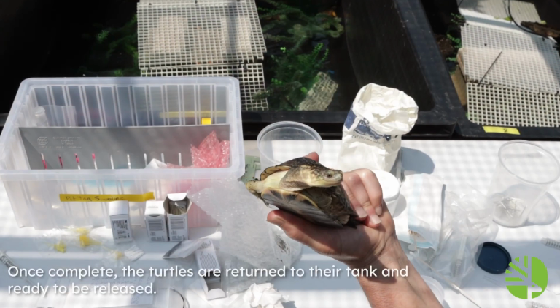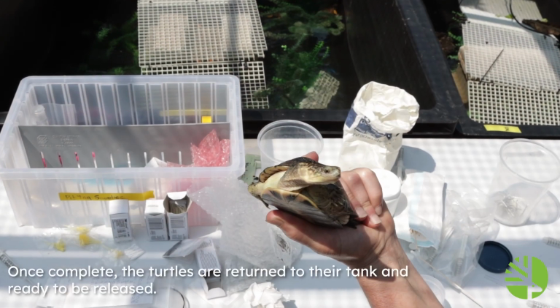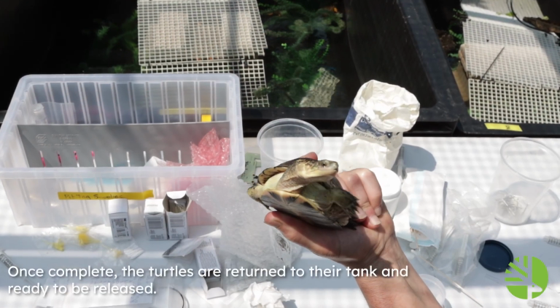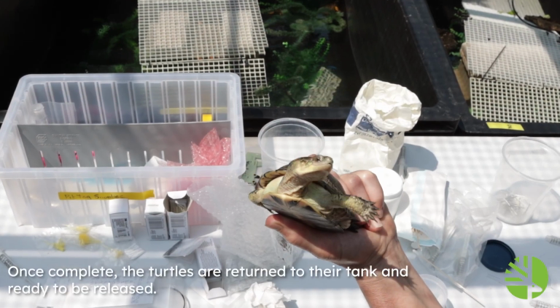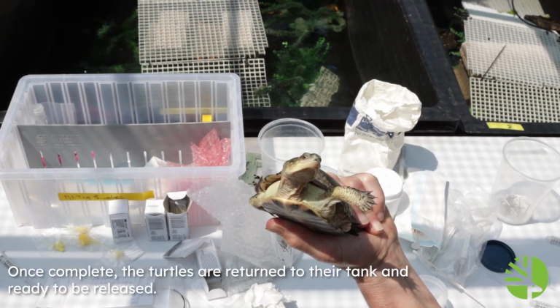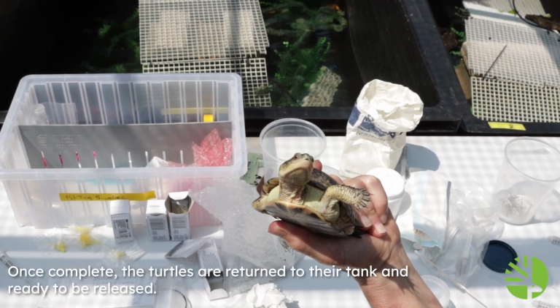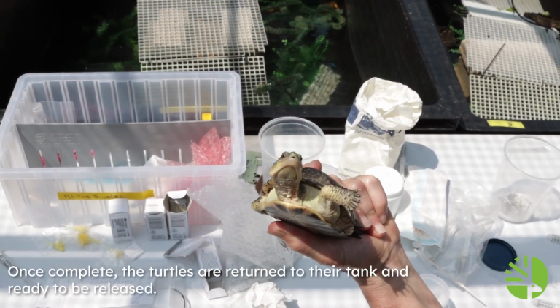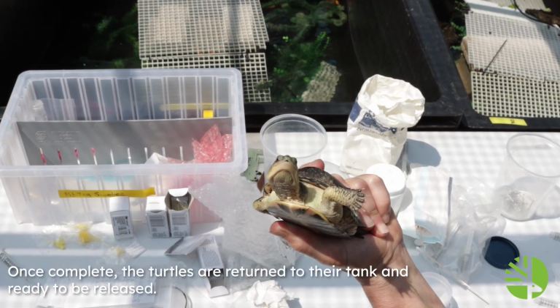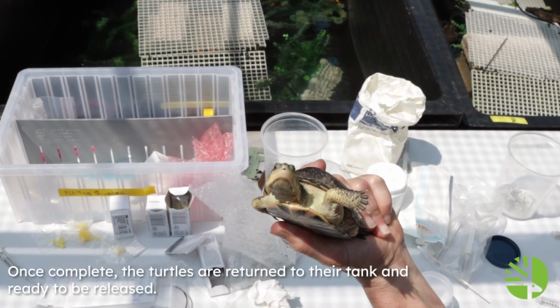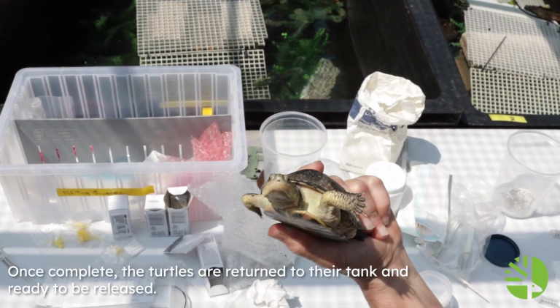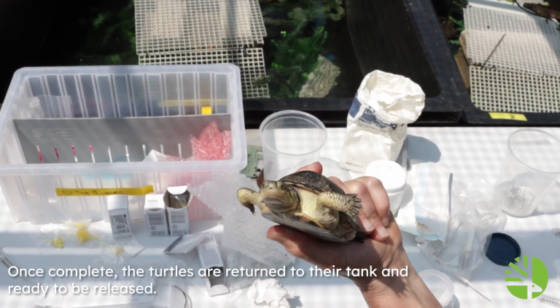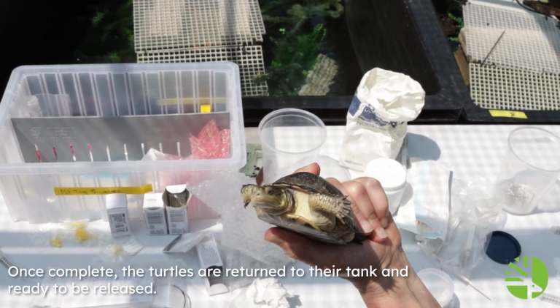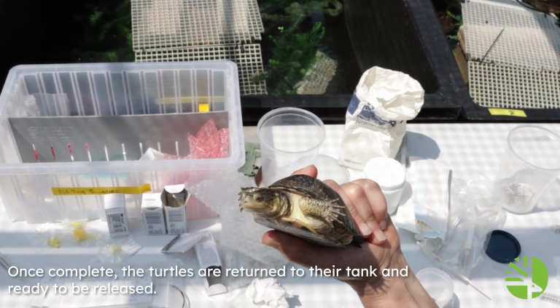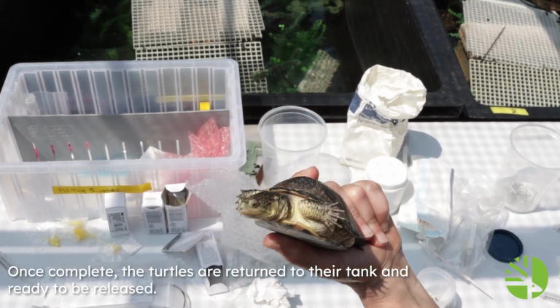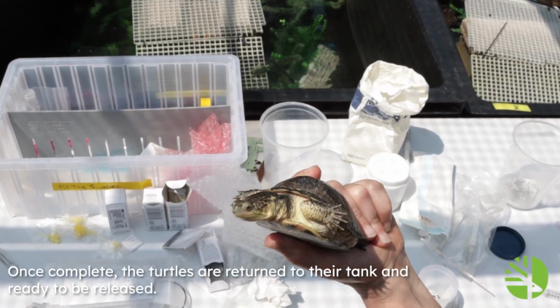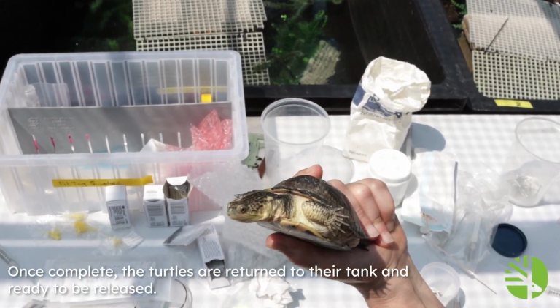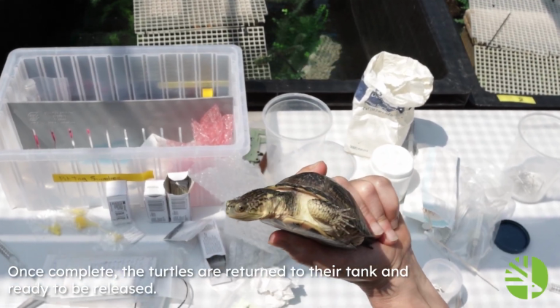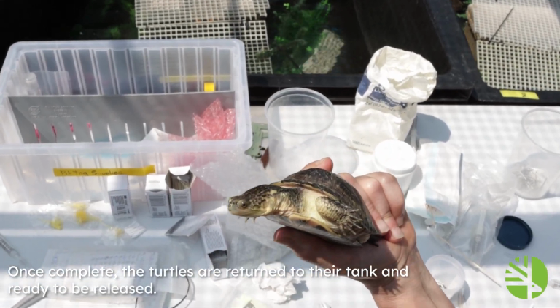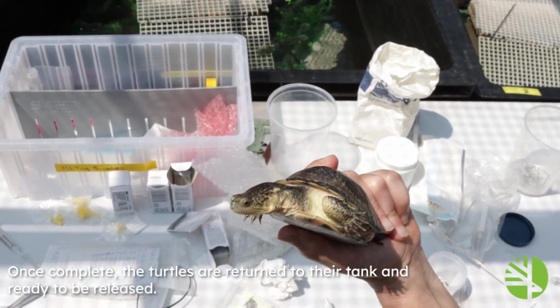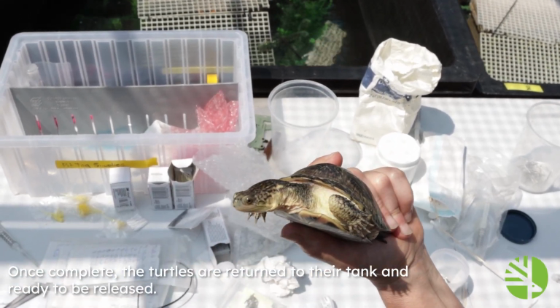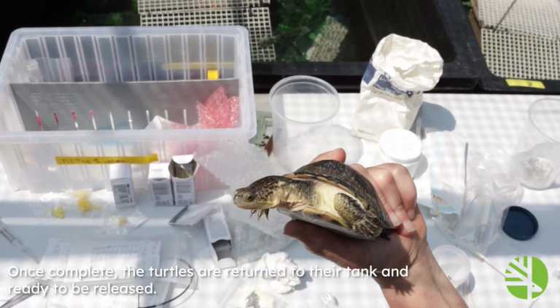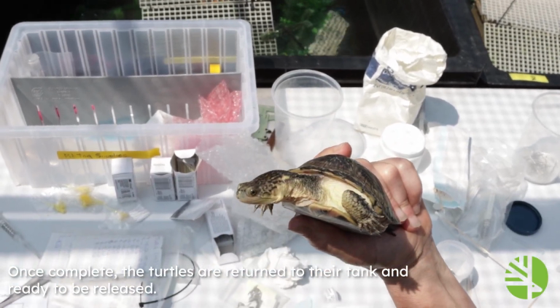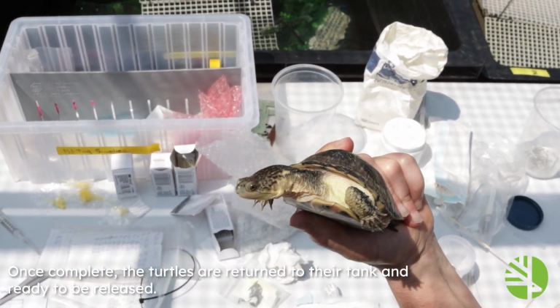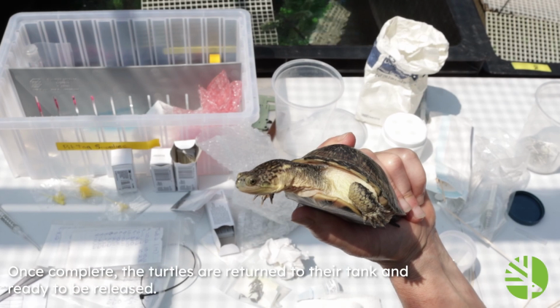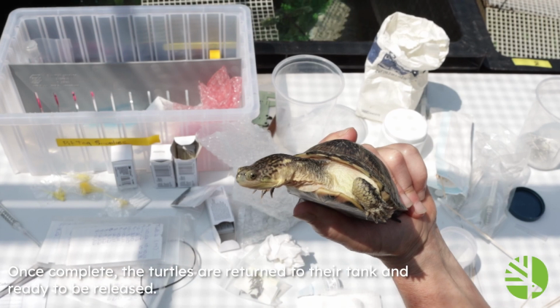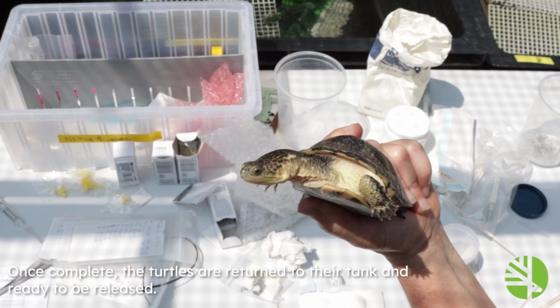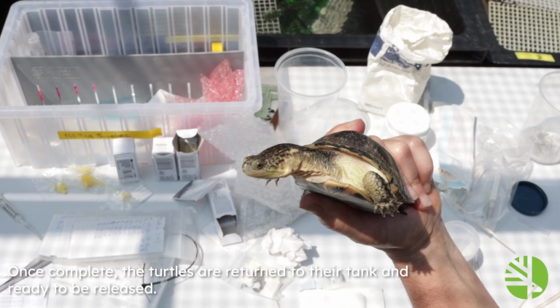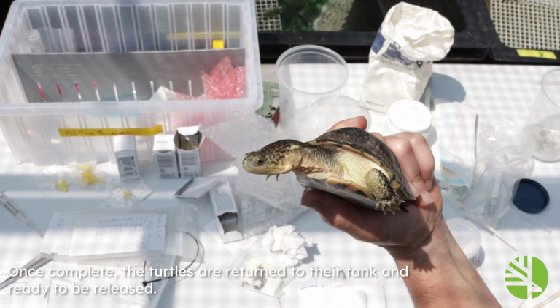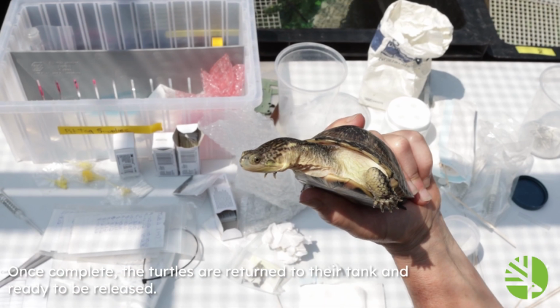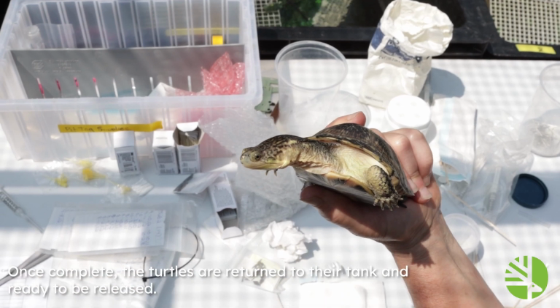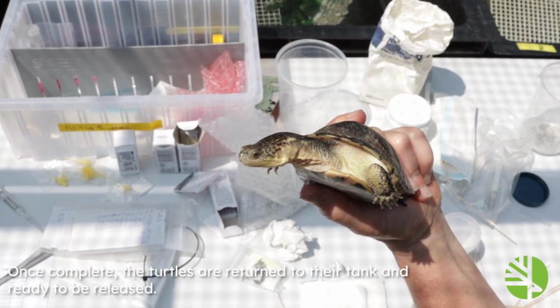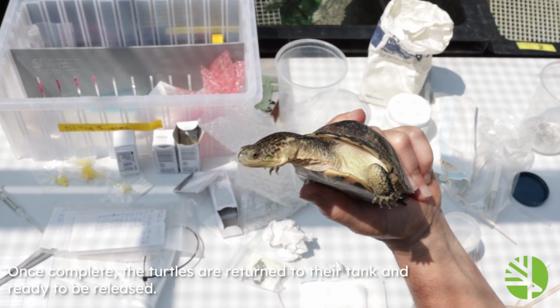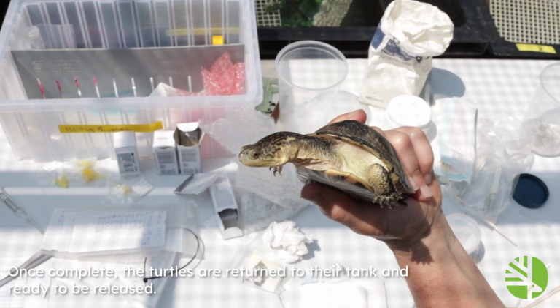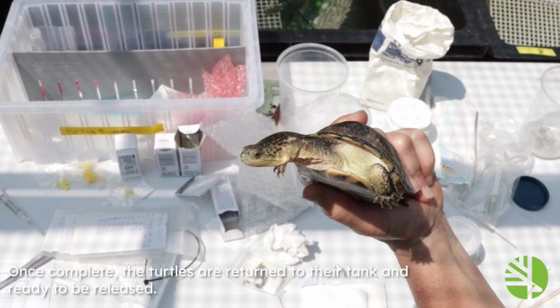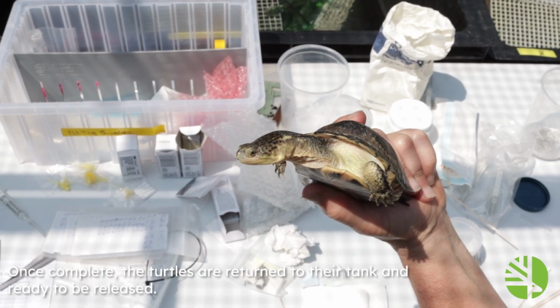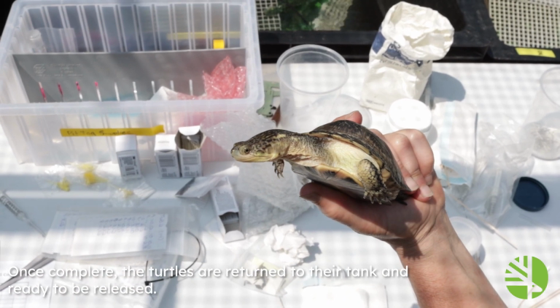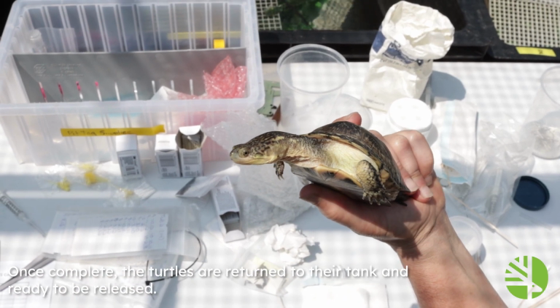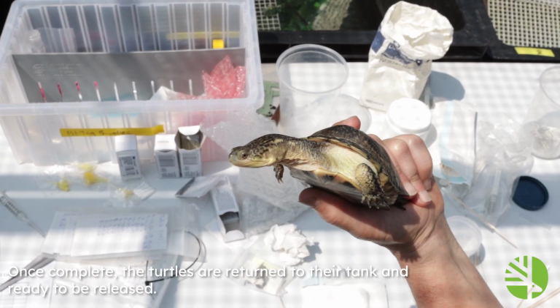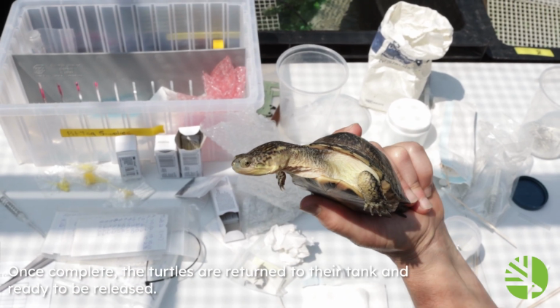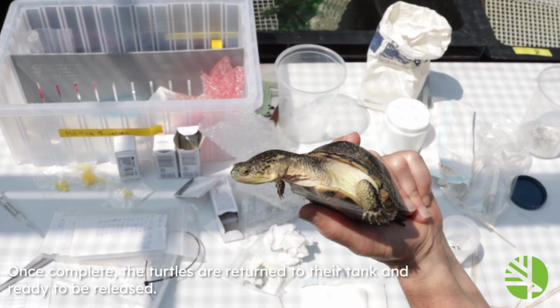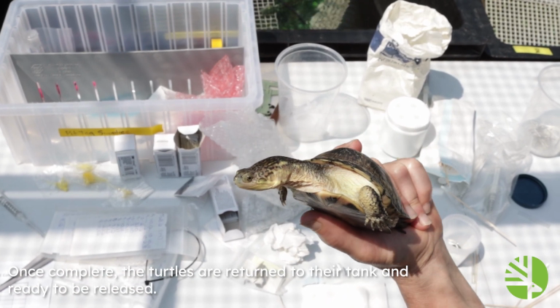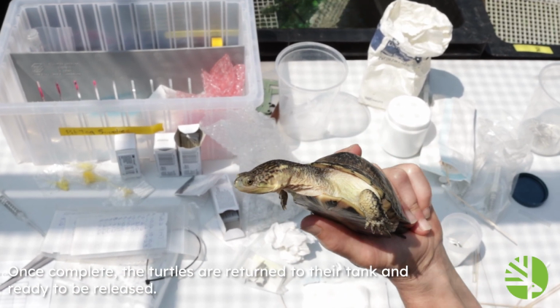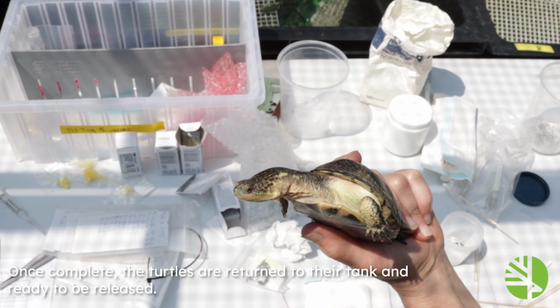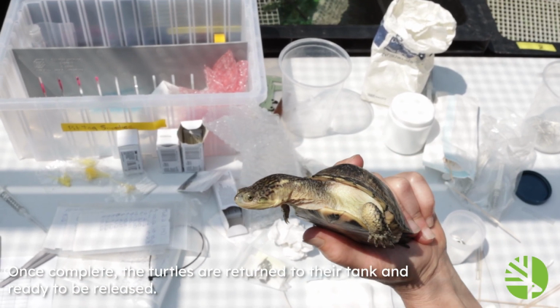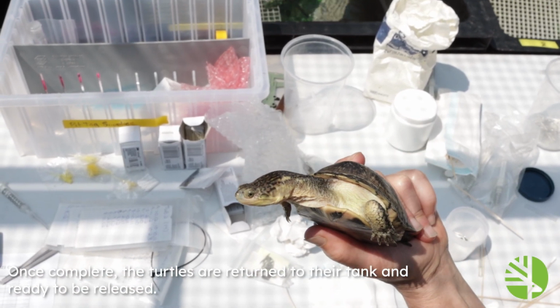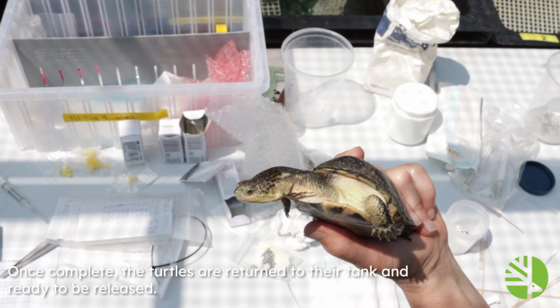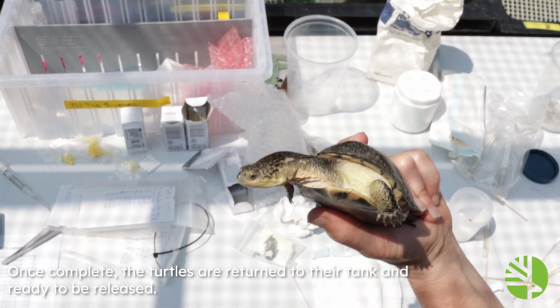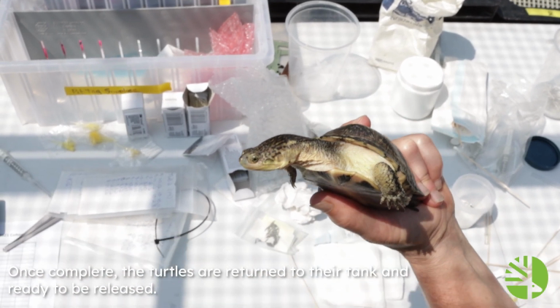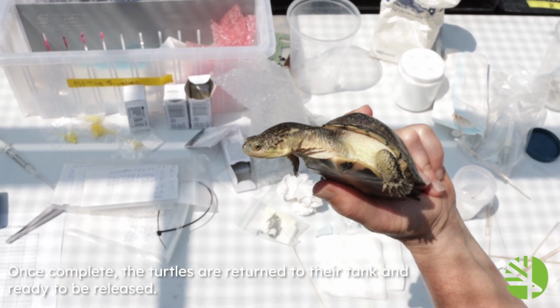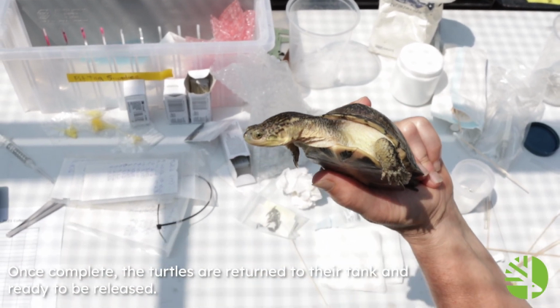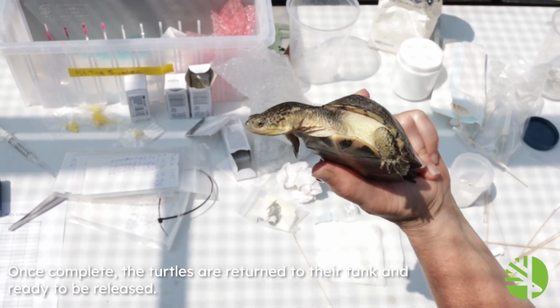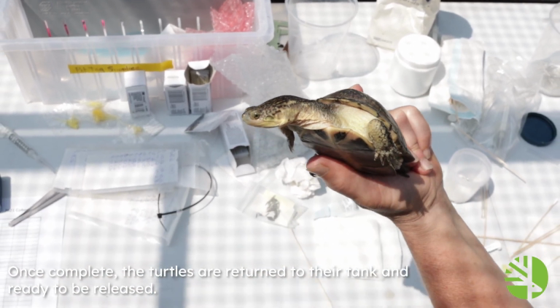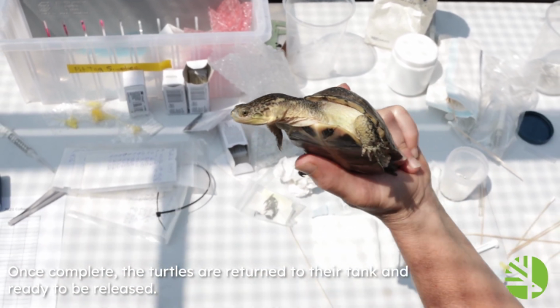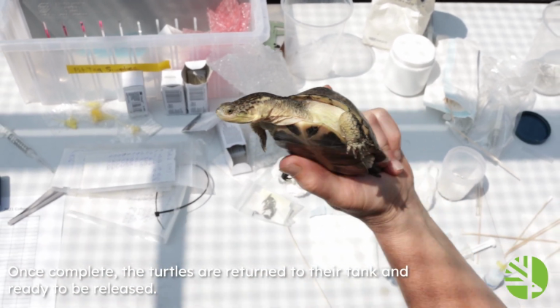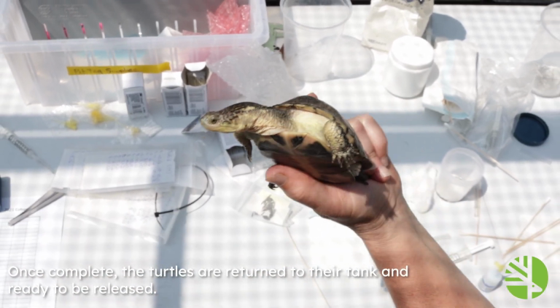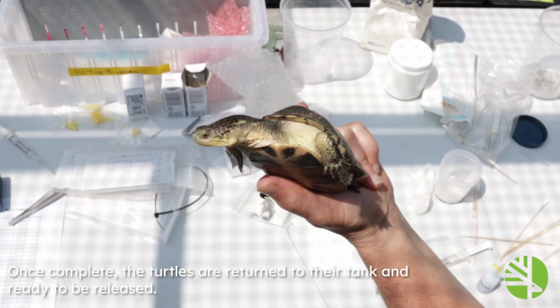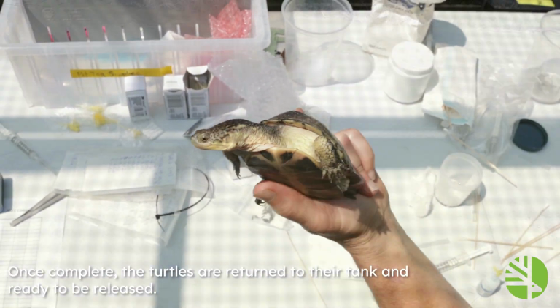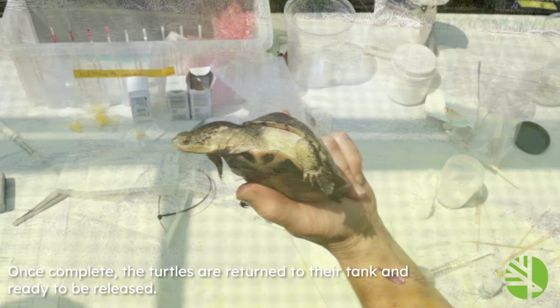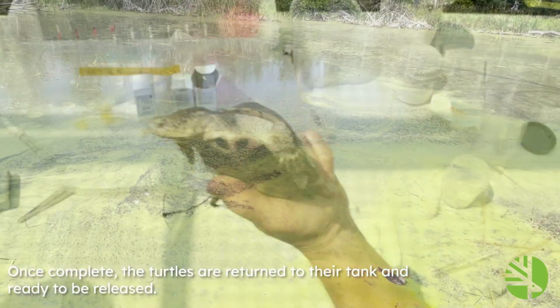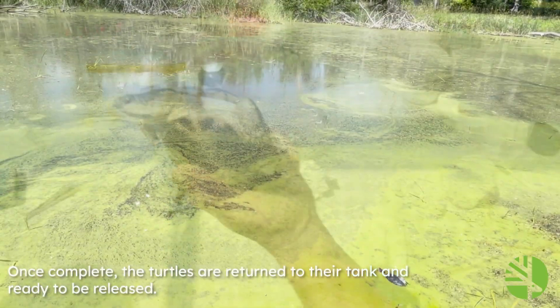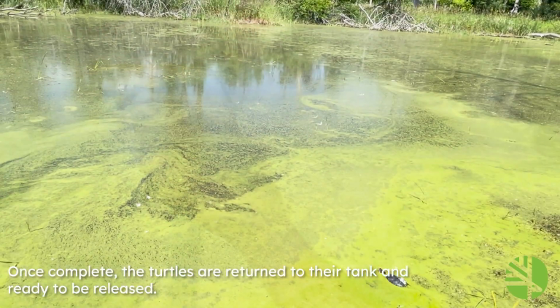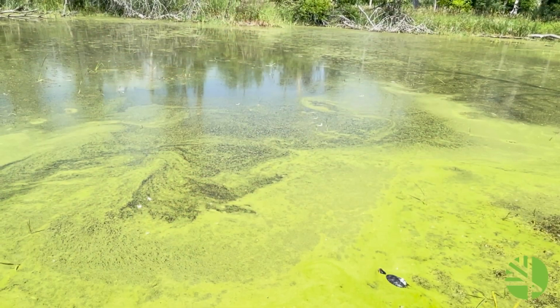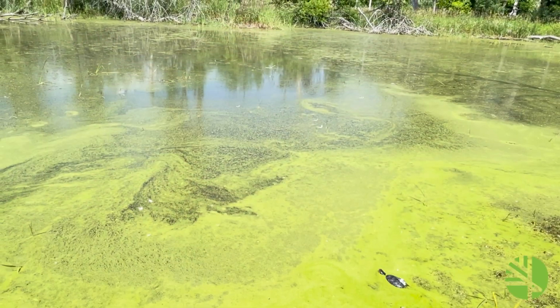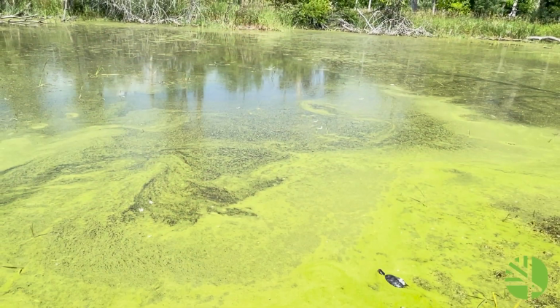Once complete, the turtles are returned to their tank and ready to be released. To be continued...